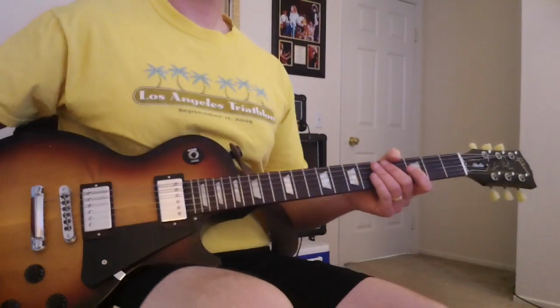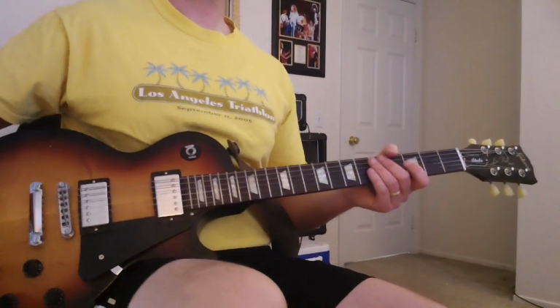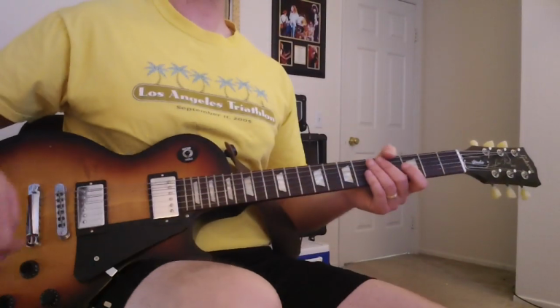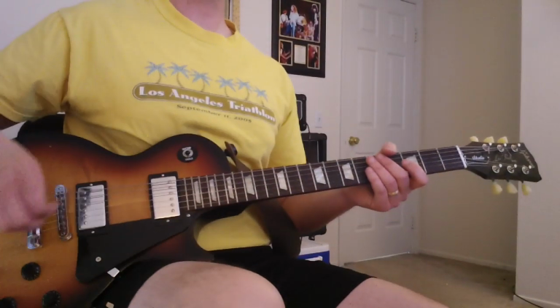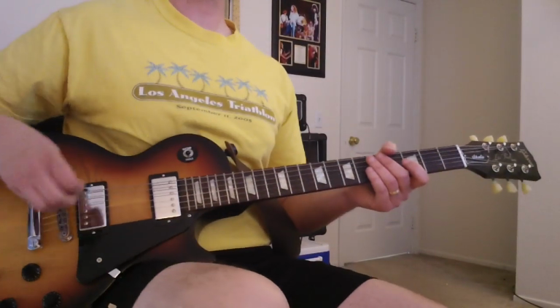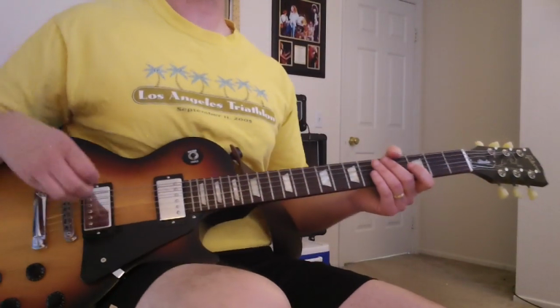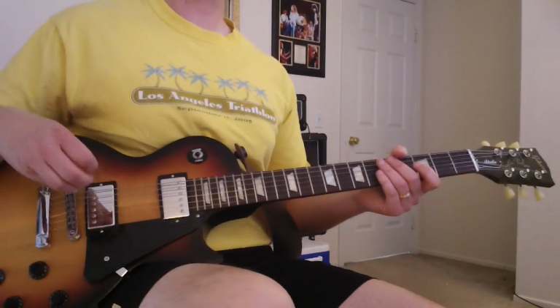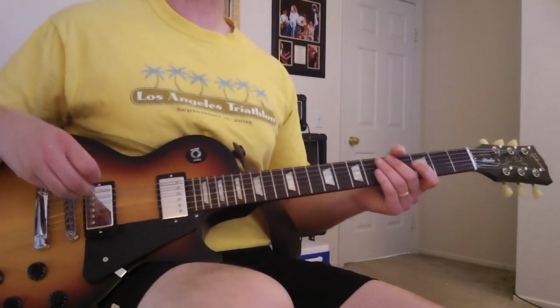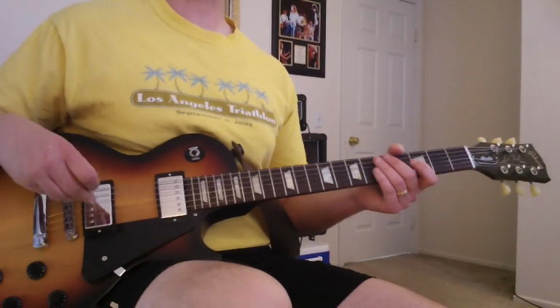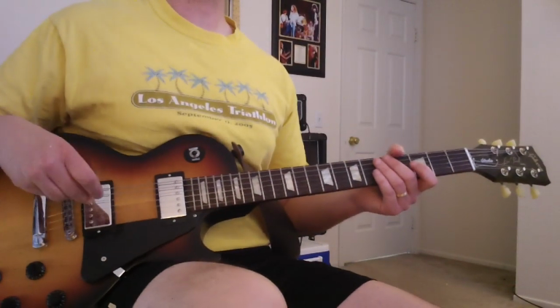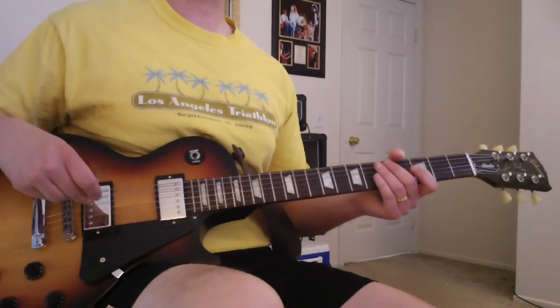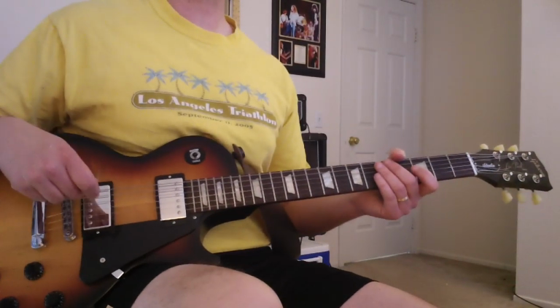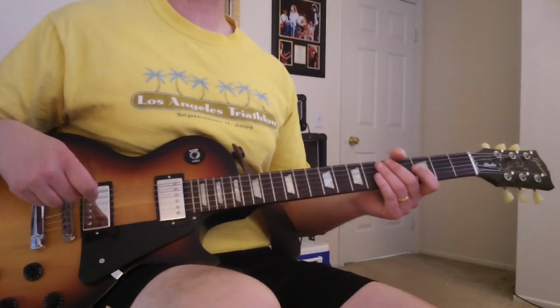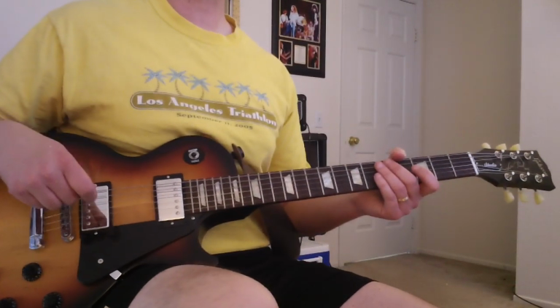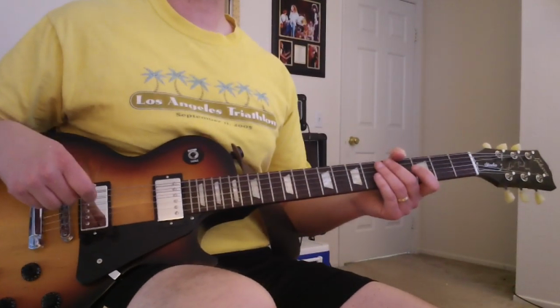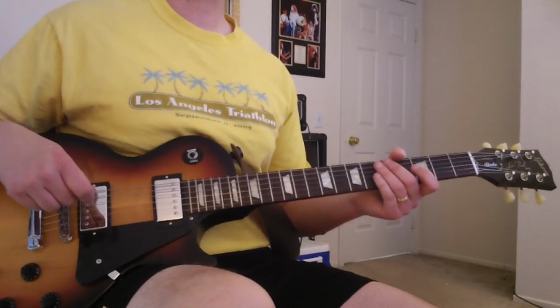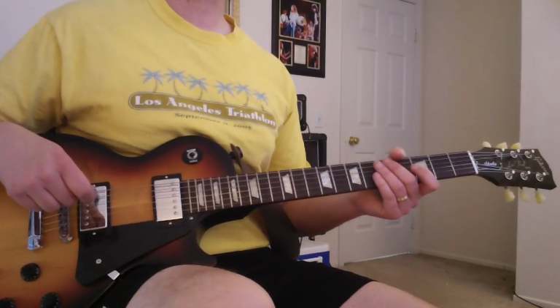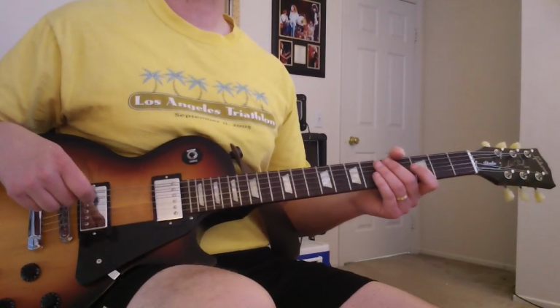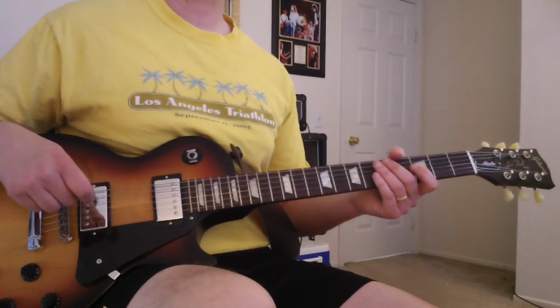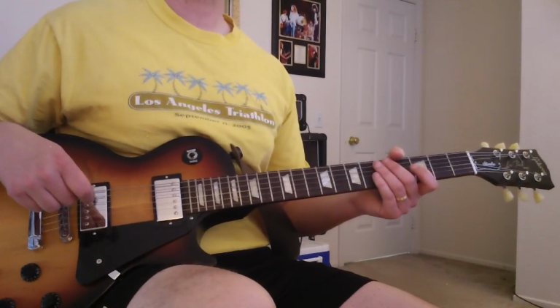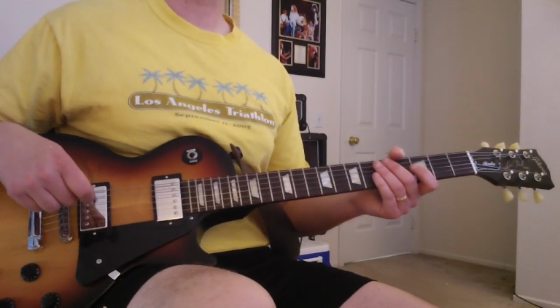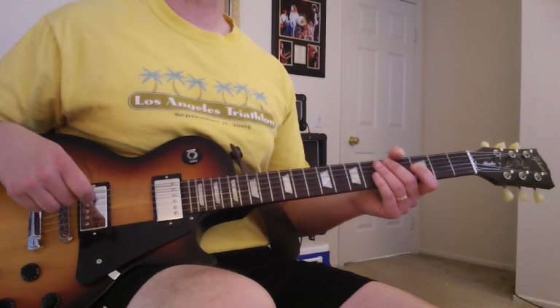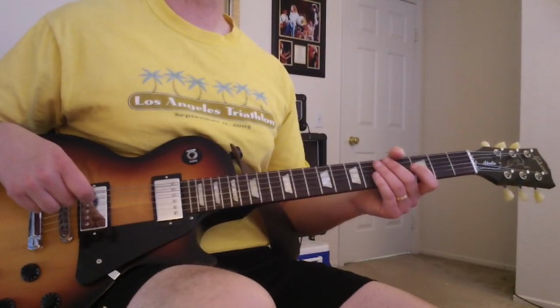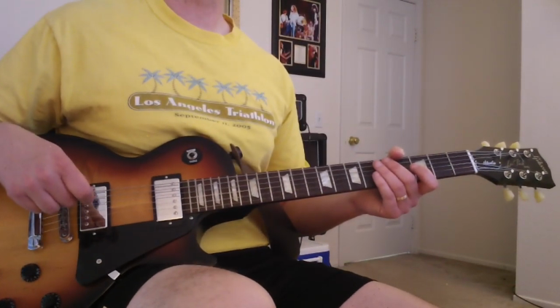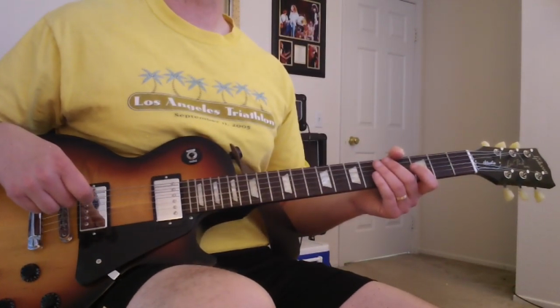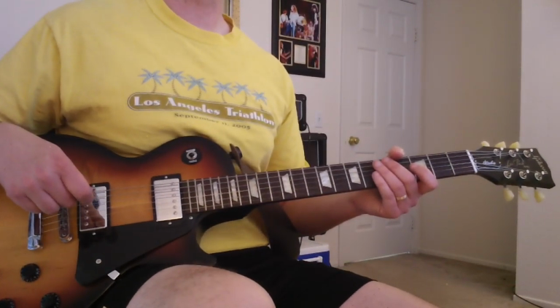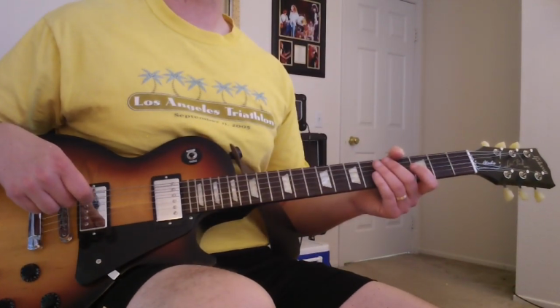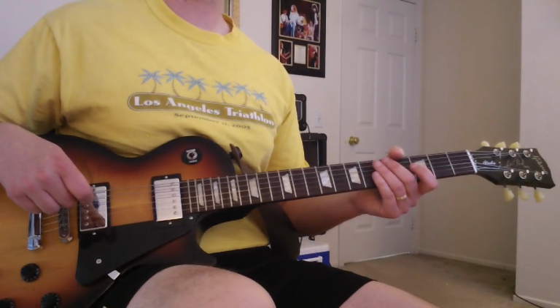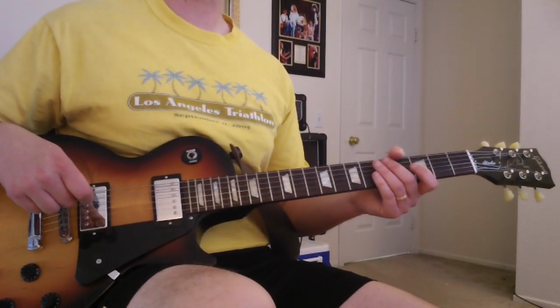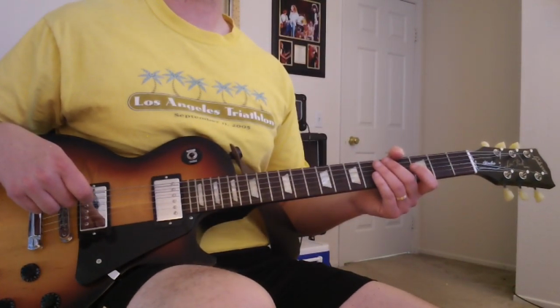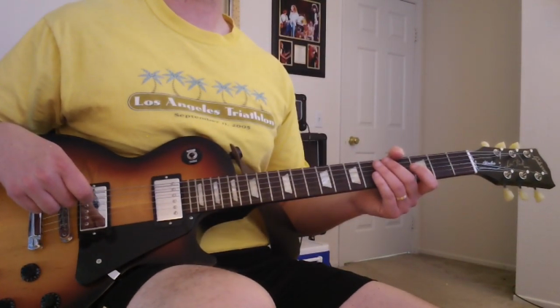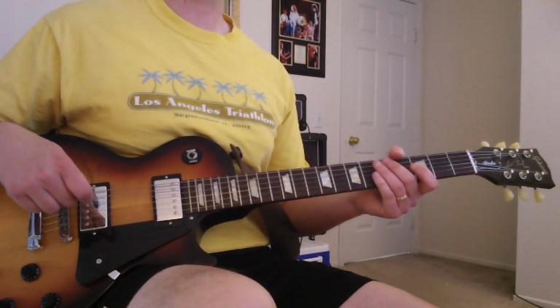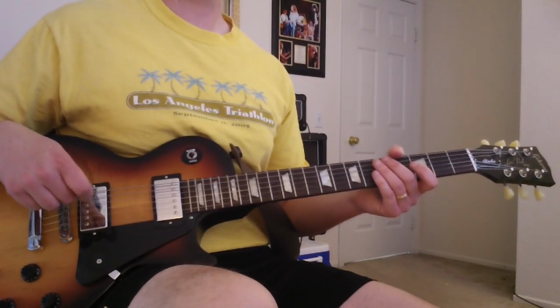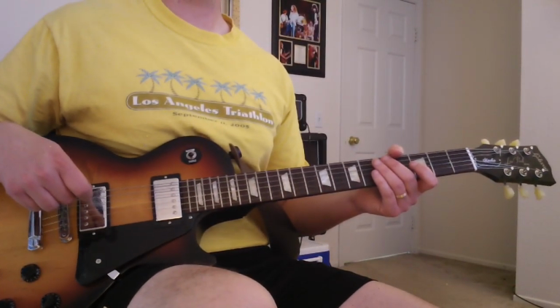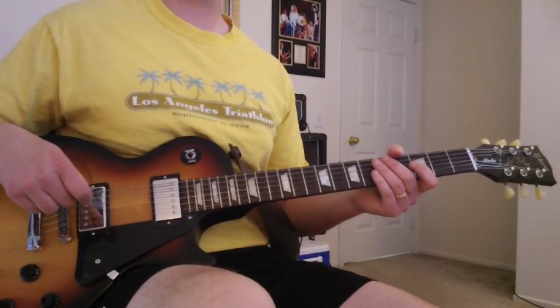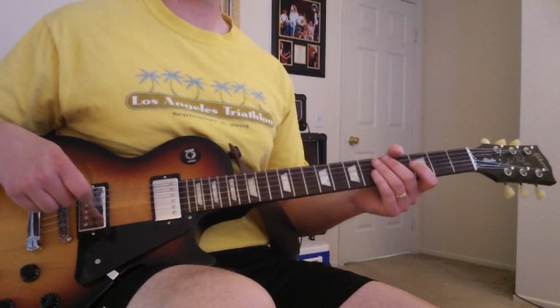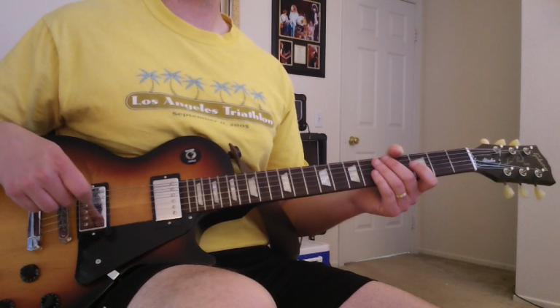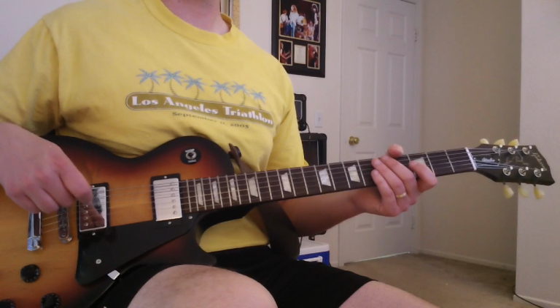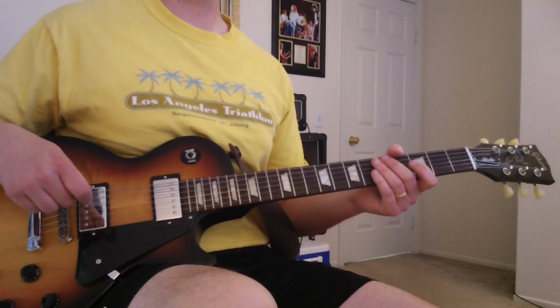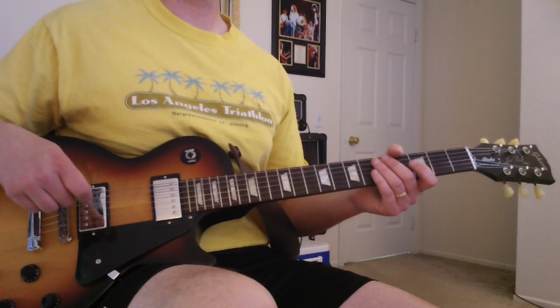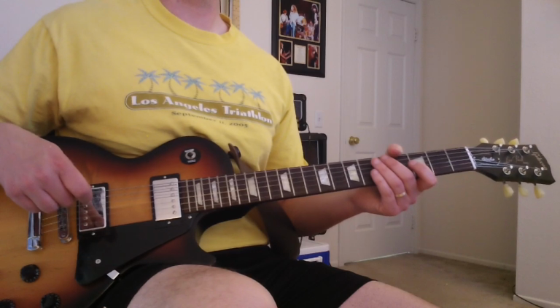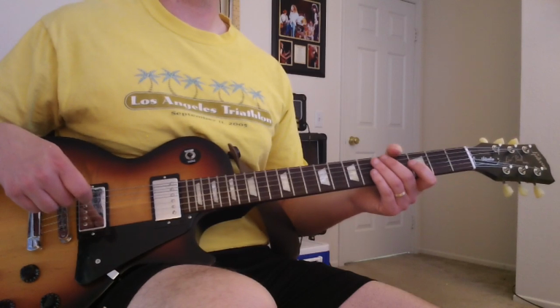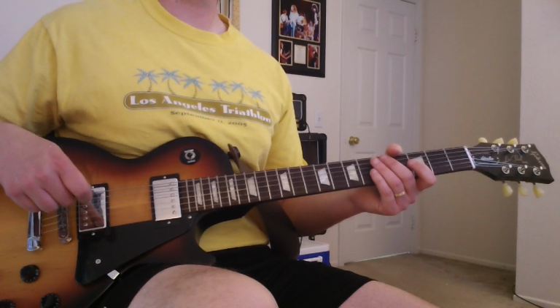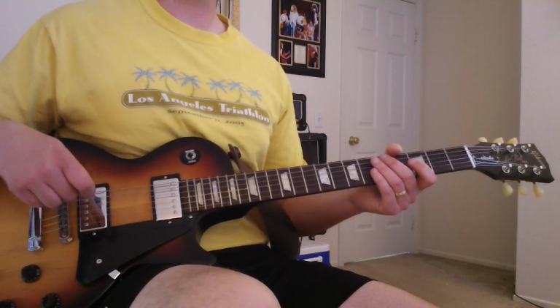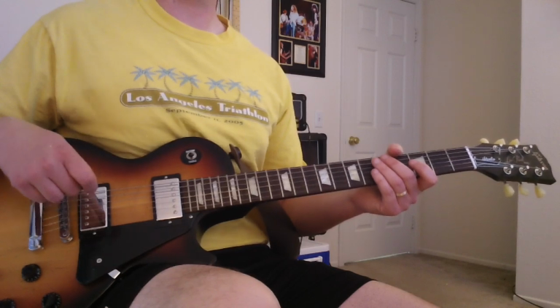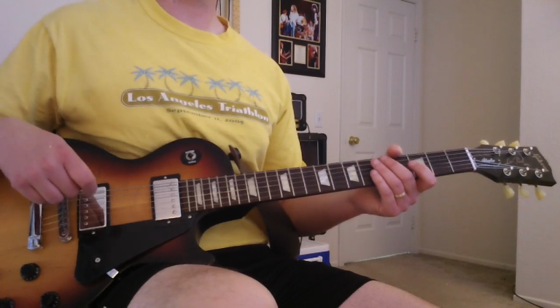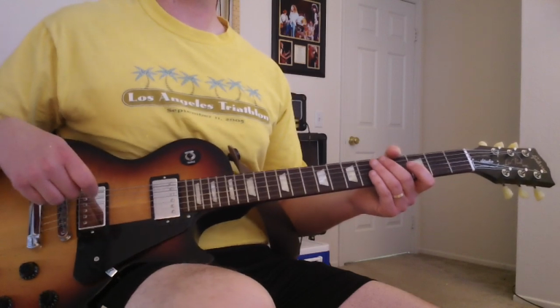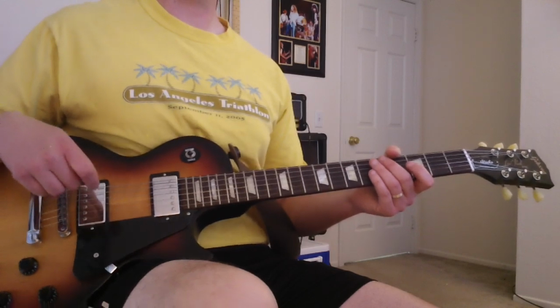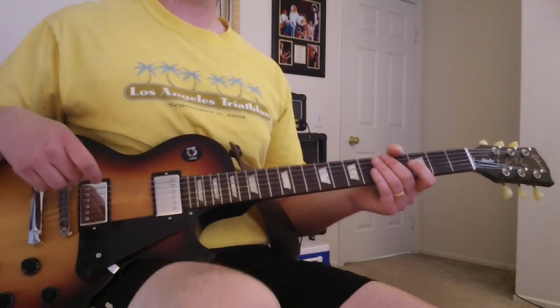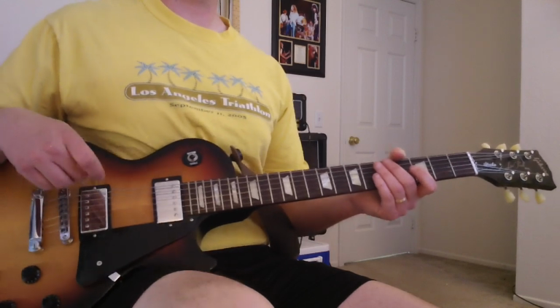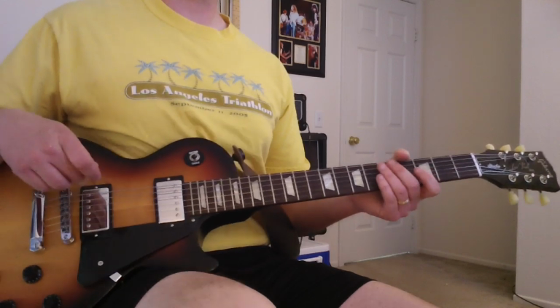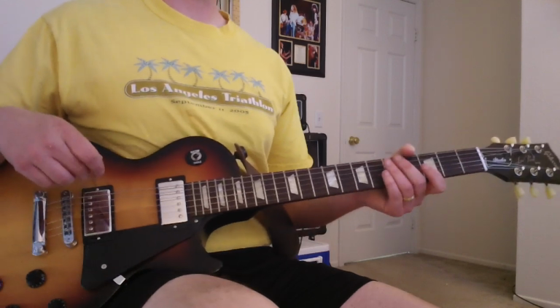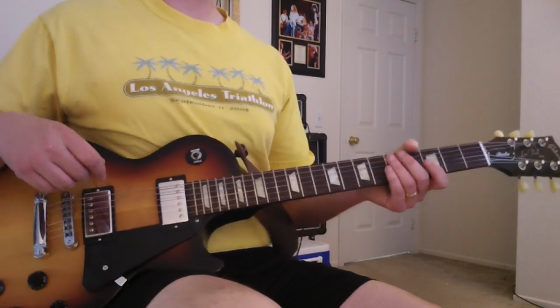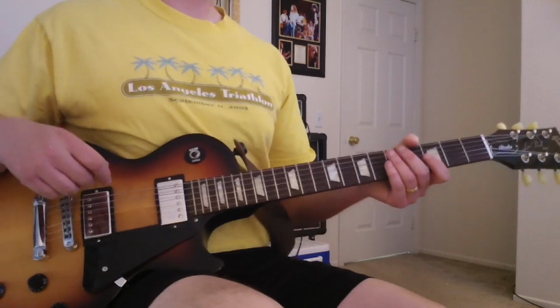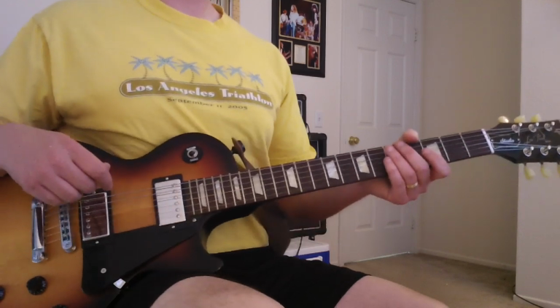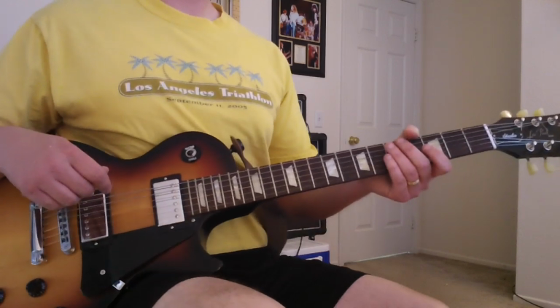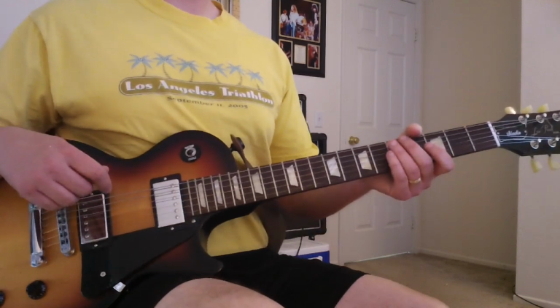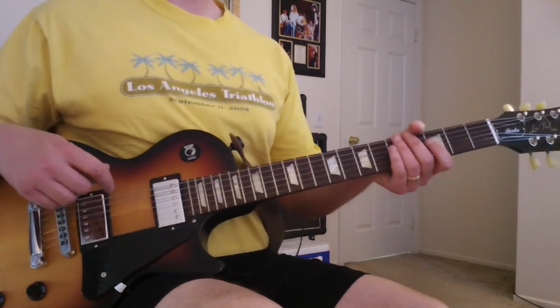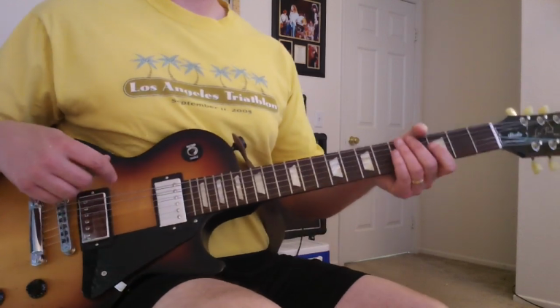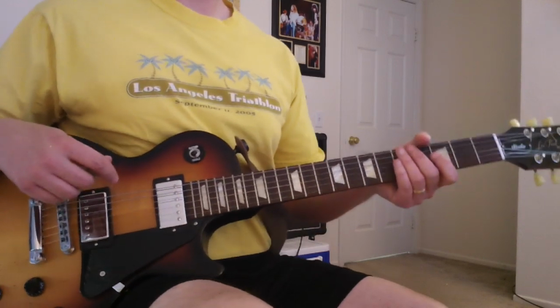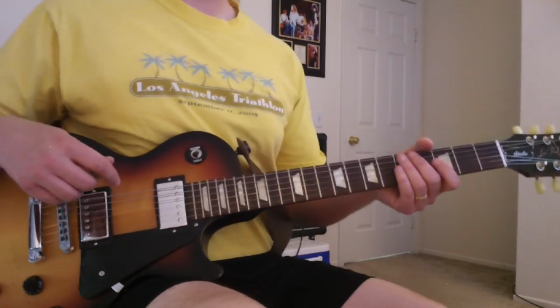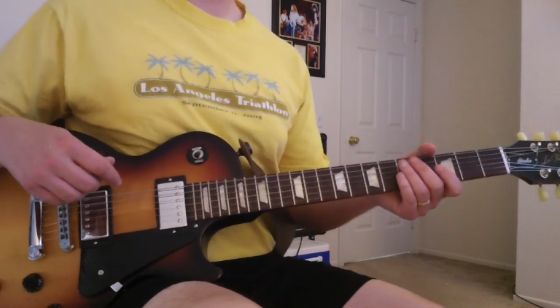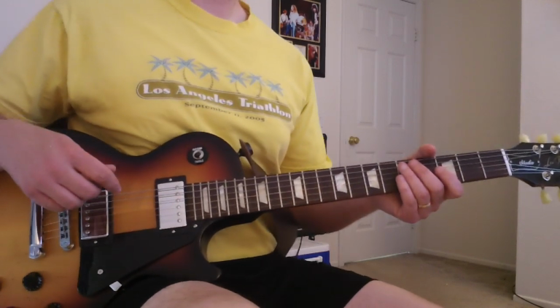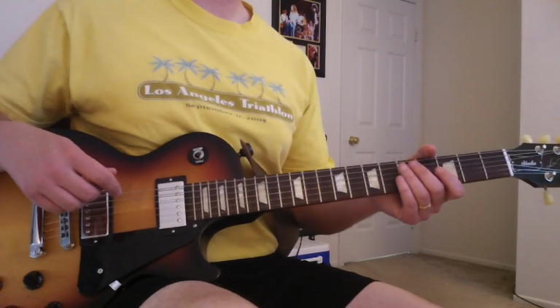Love Song by 311, who is covering The Cure, but 311 has a little bit more guitar in it, so we'll look at that one.